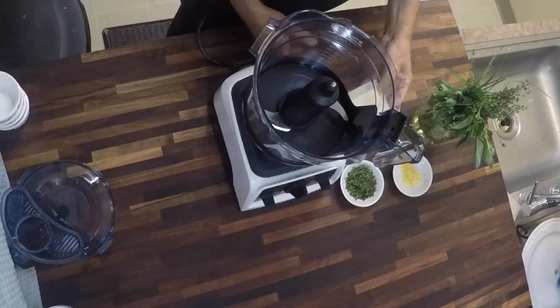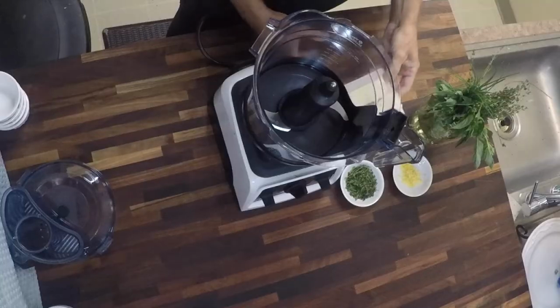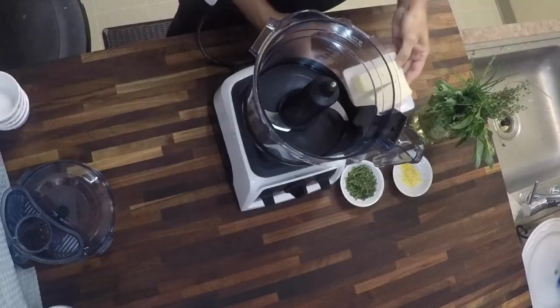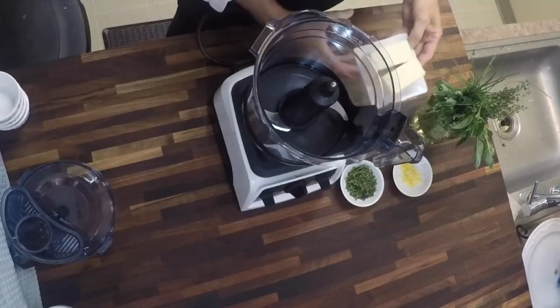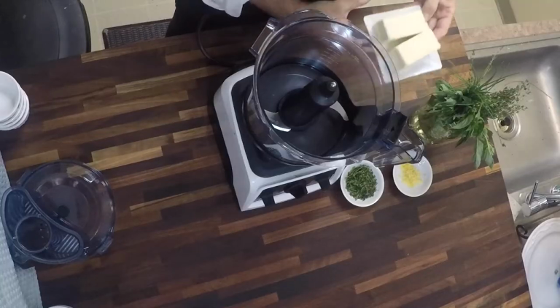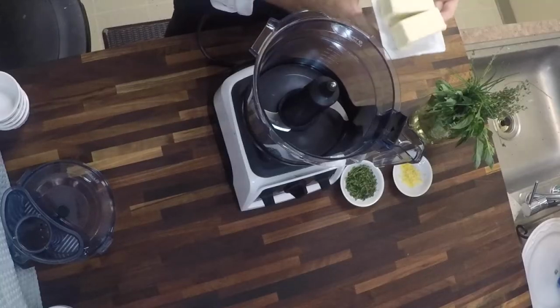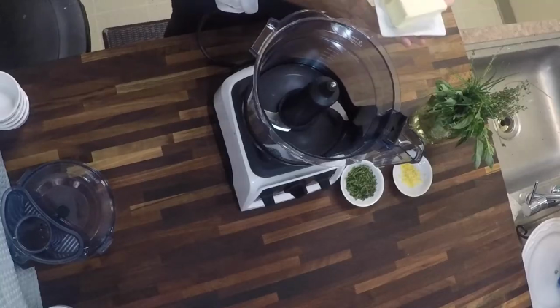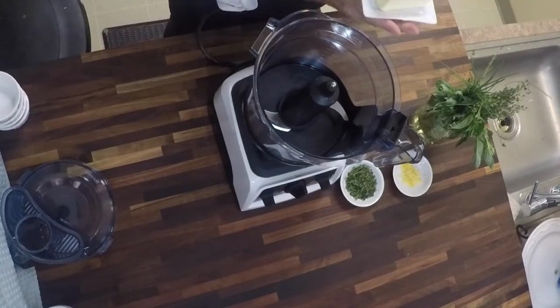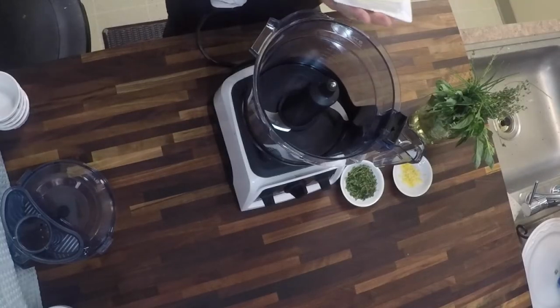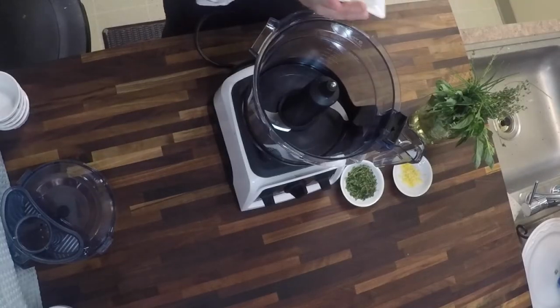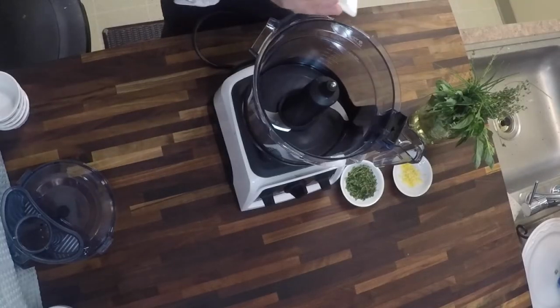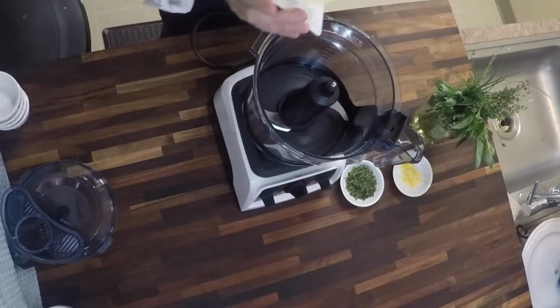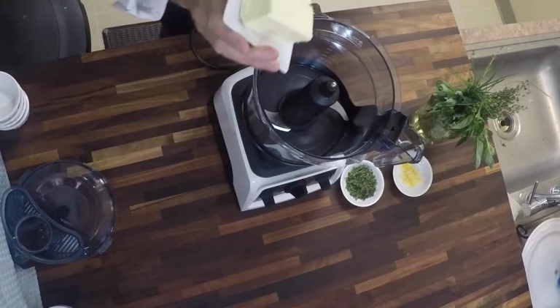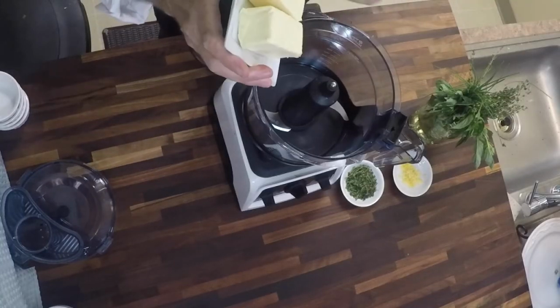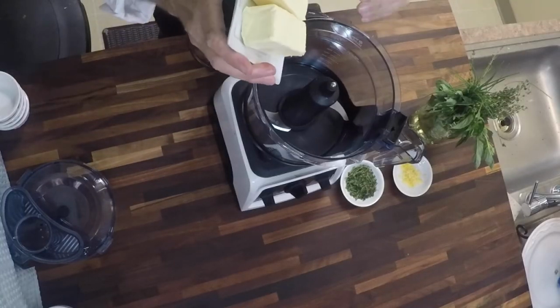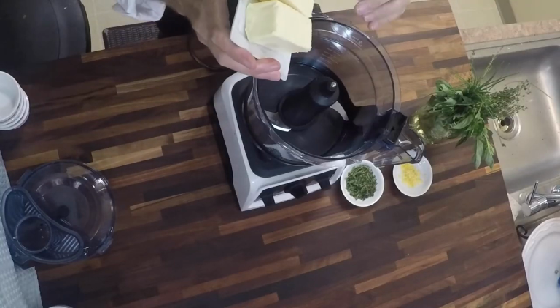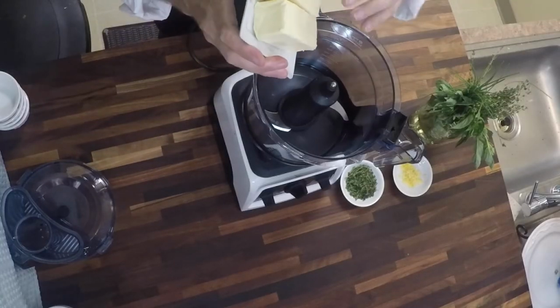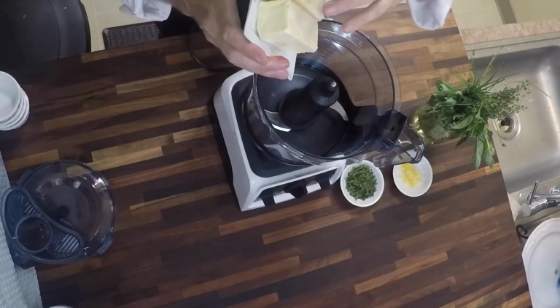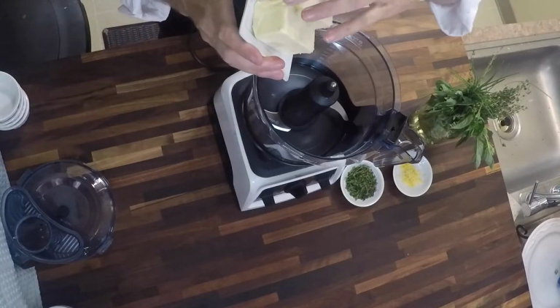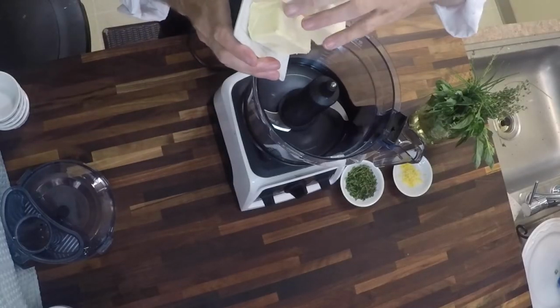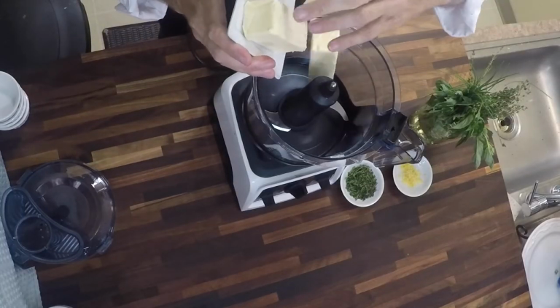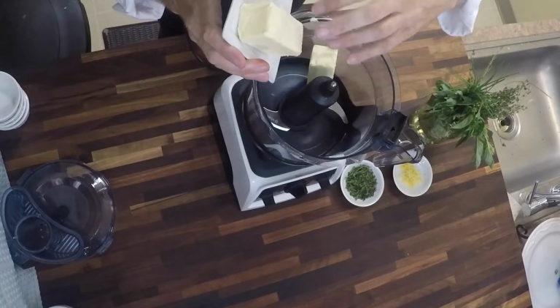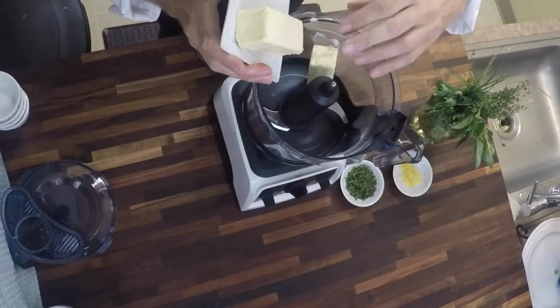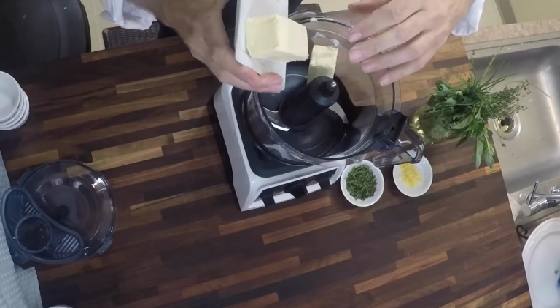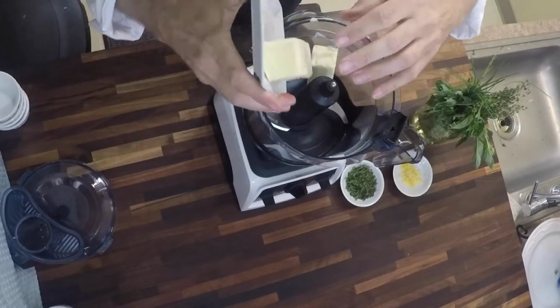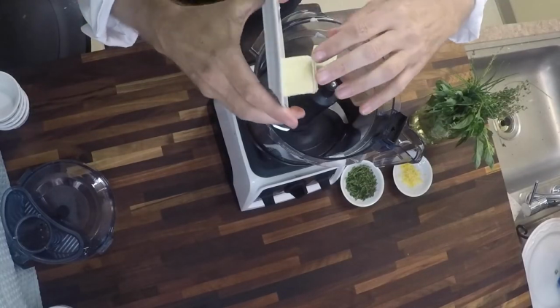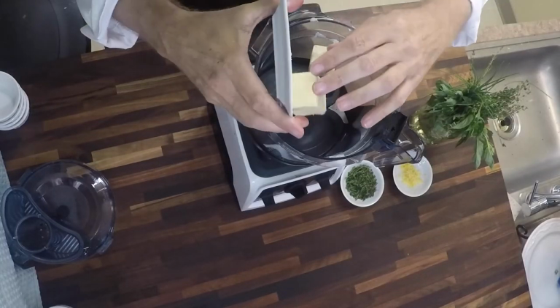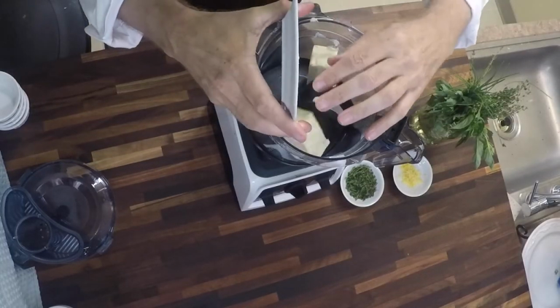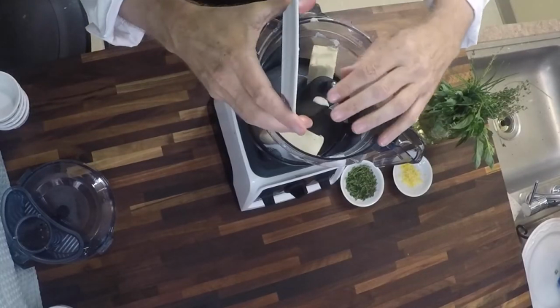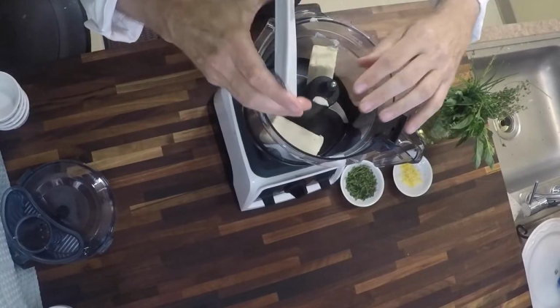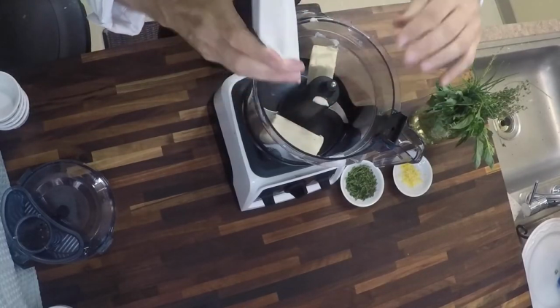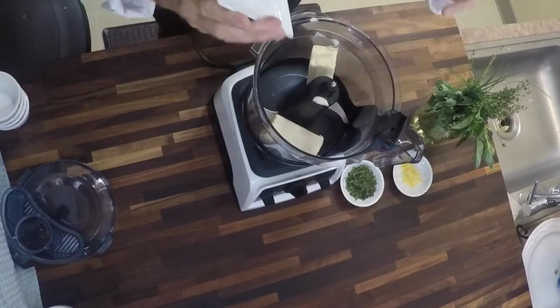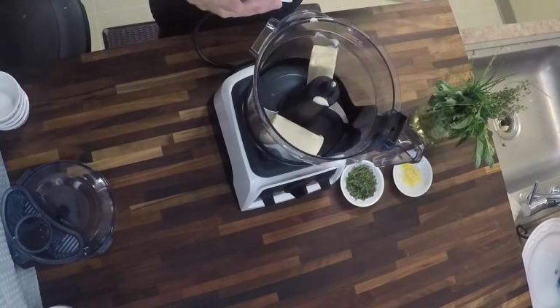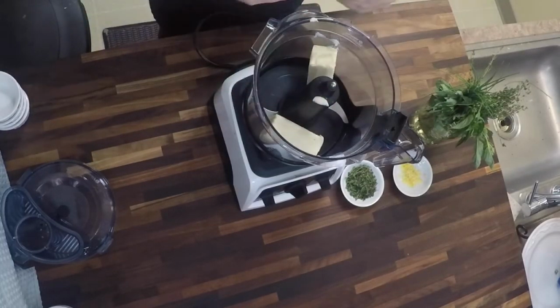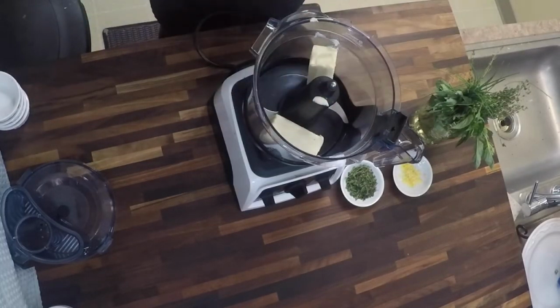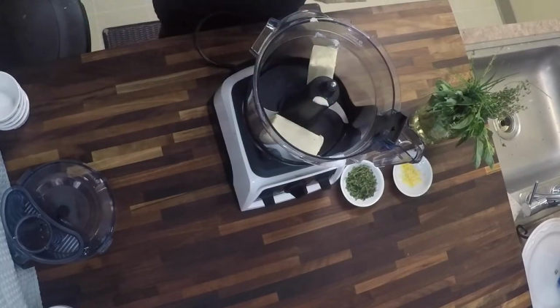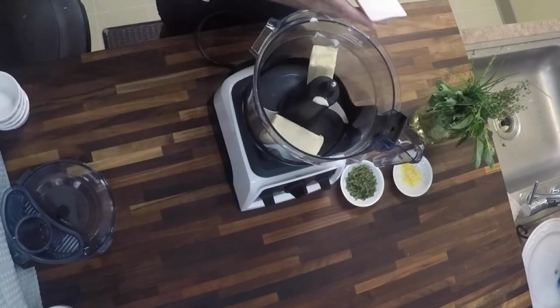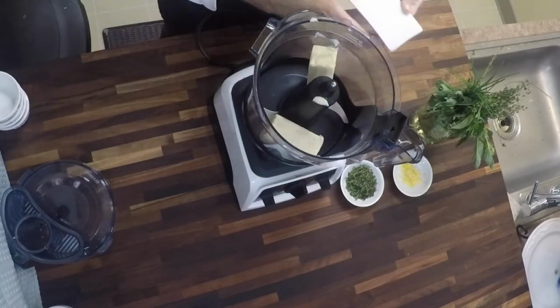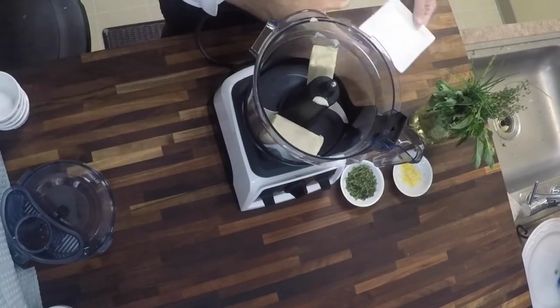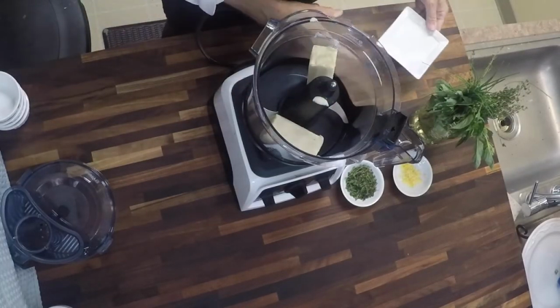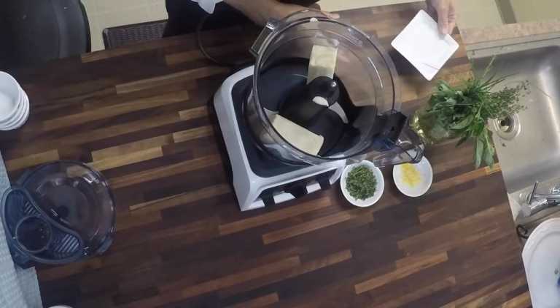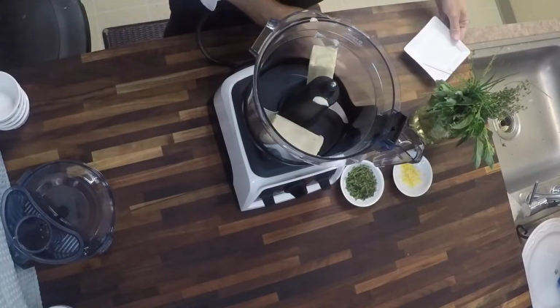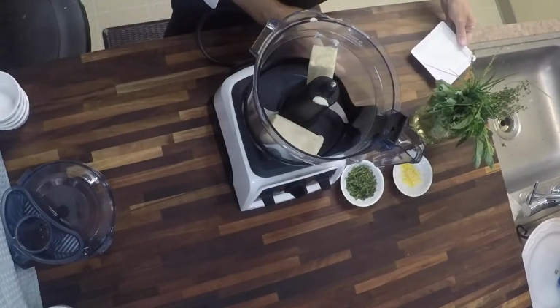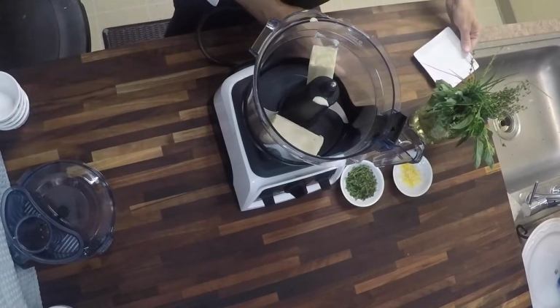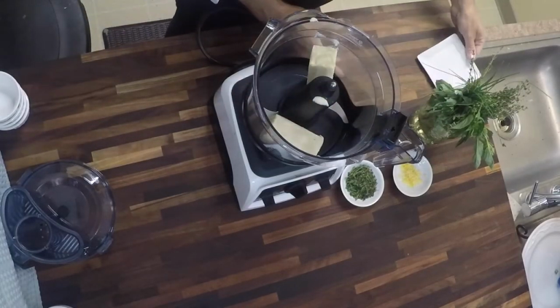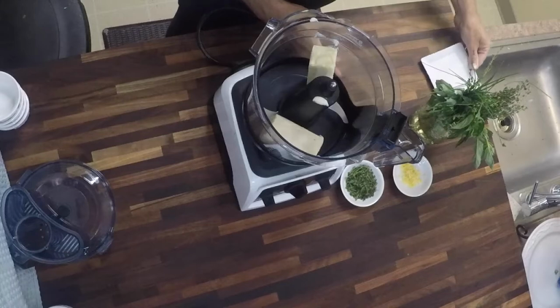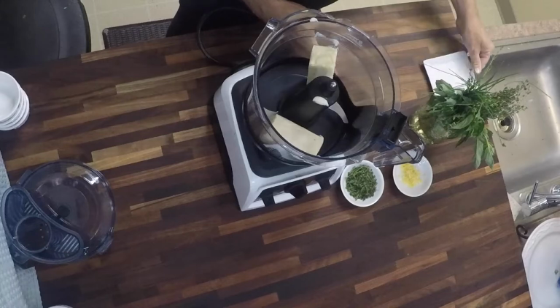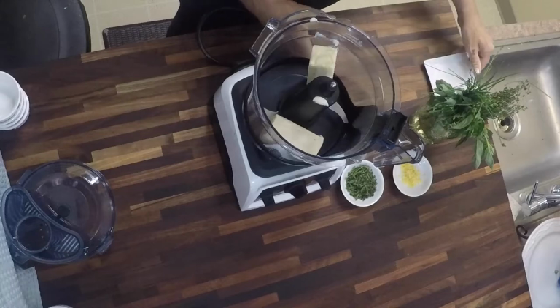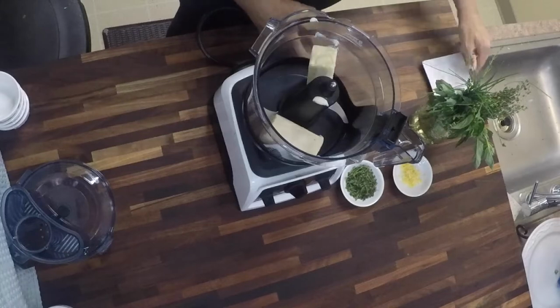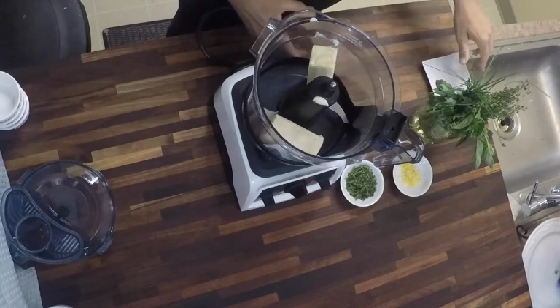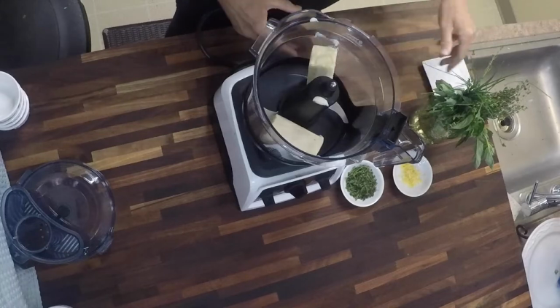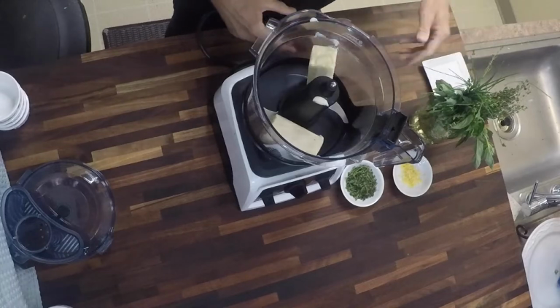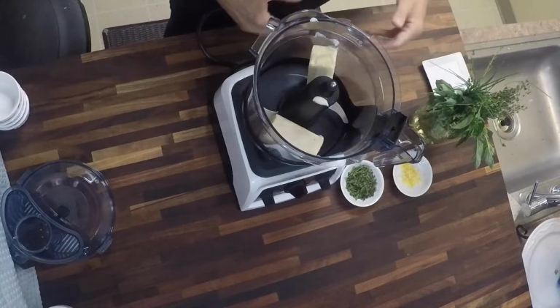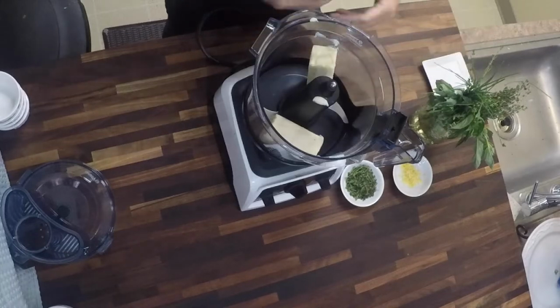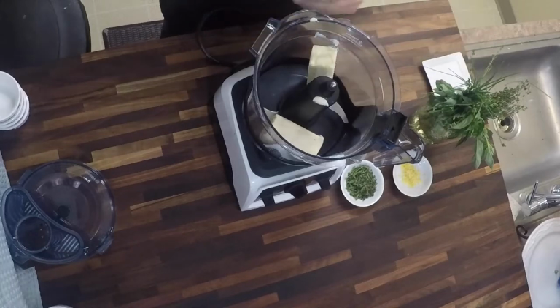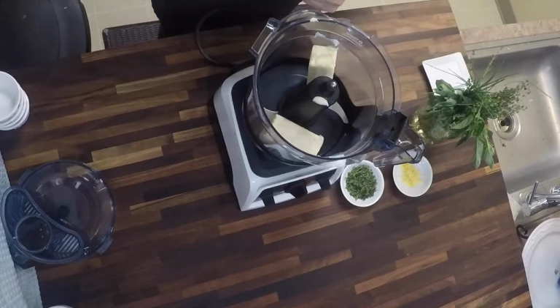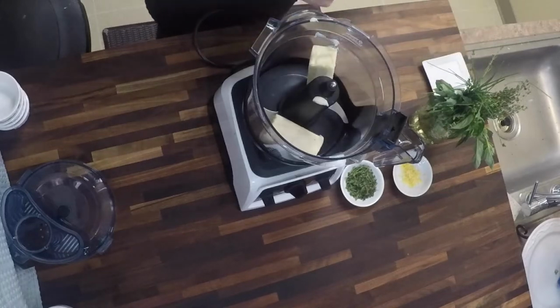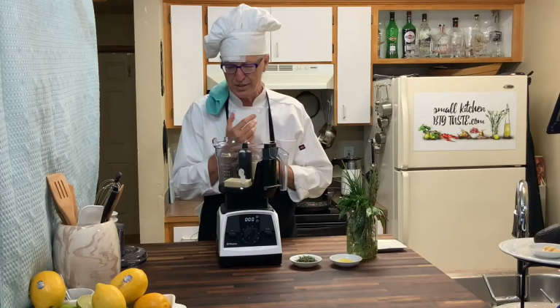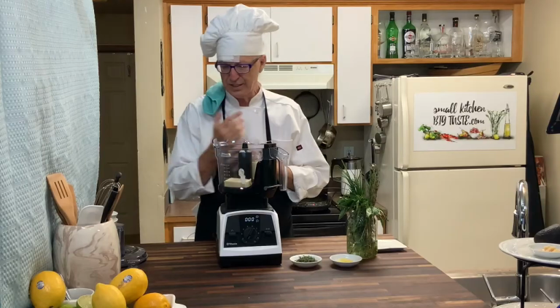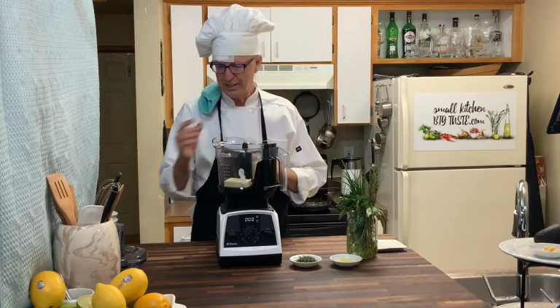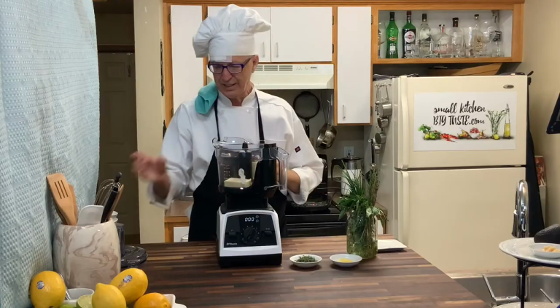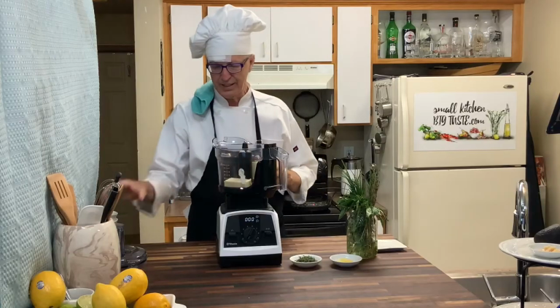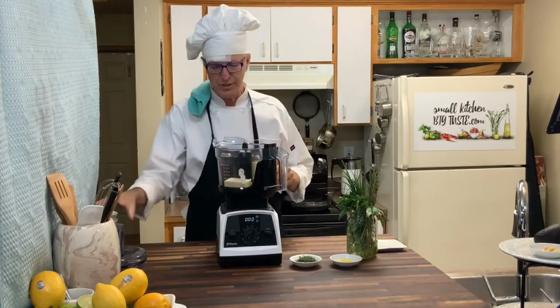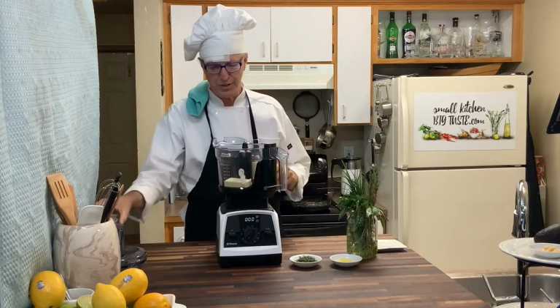And you can do it with a whisk. You can do it with a mixer. I just choose to do it this way because it's a little easier.